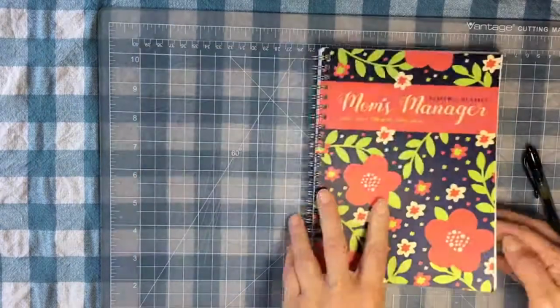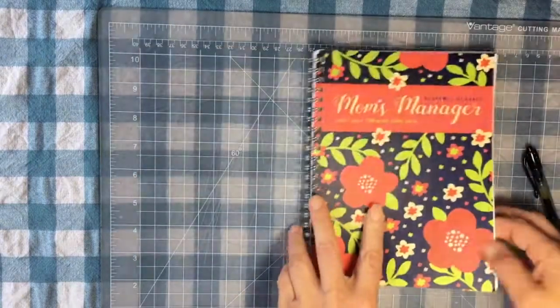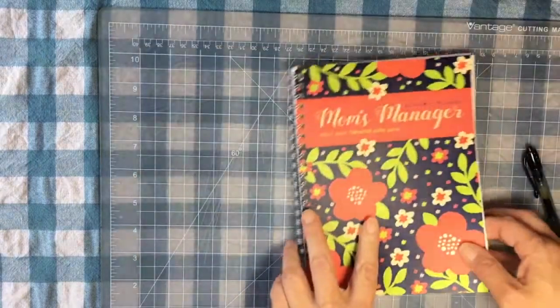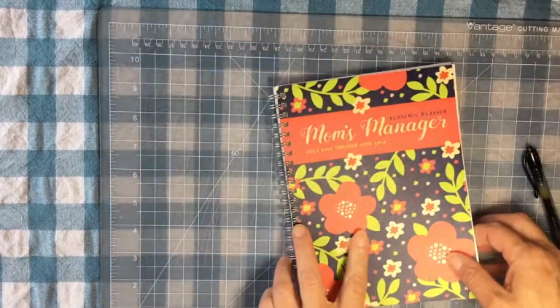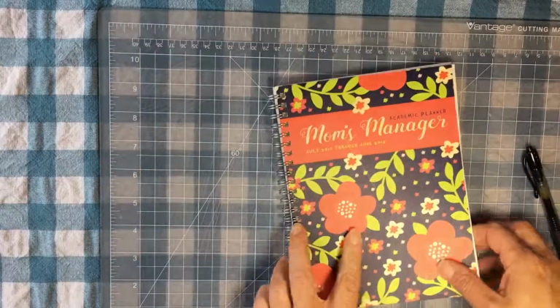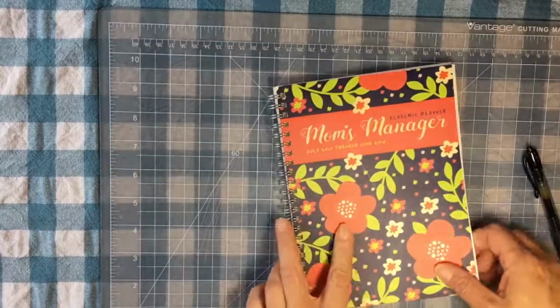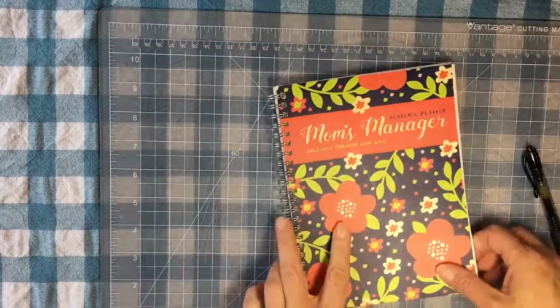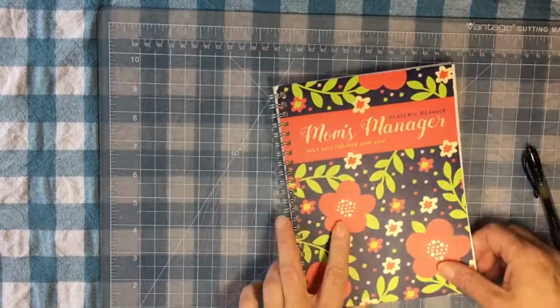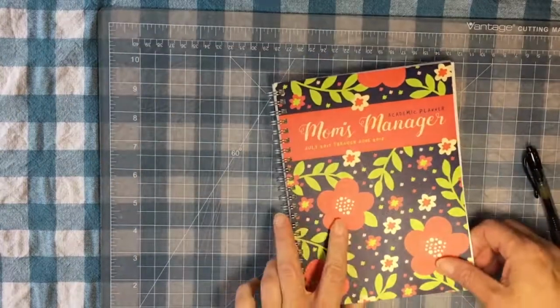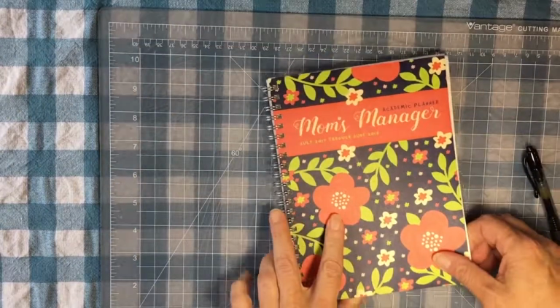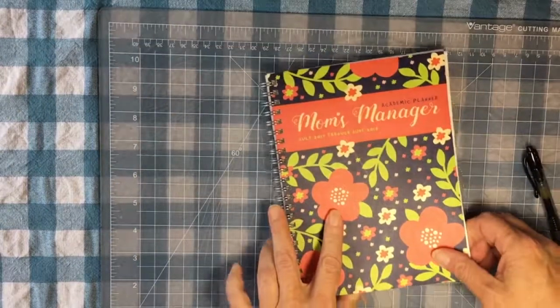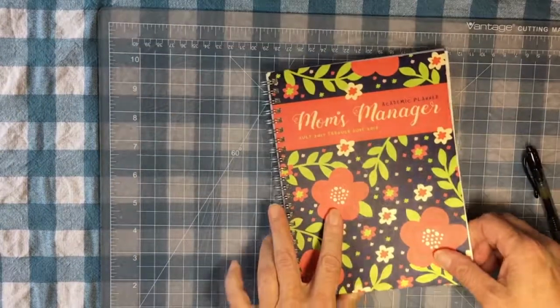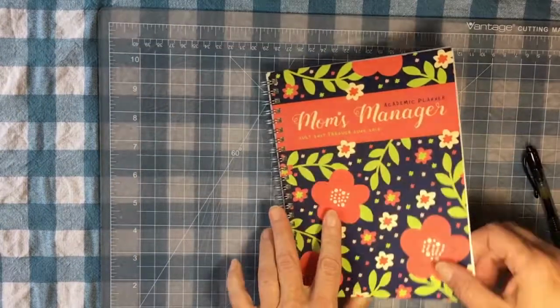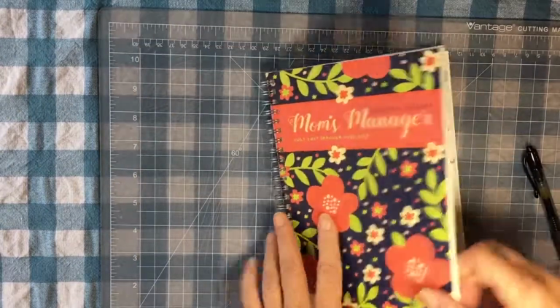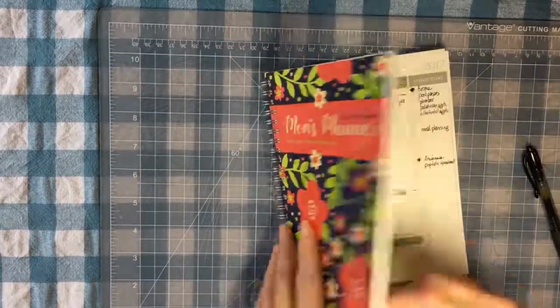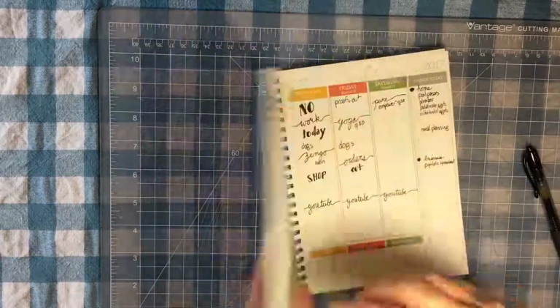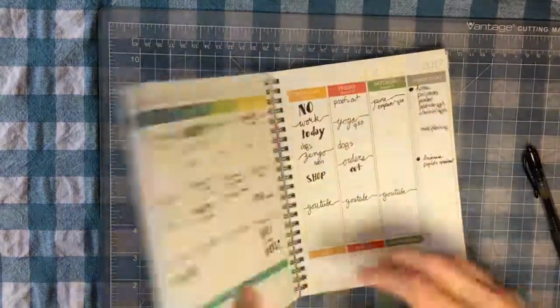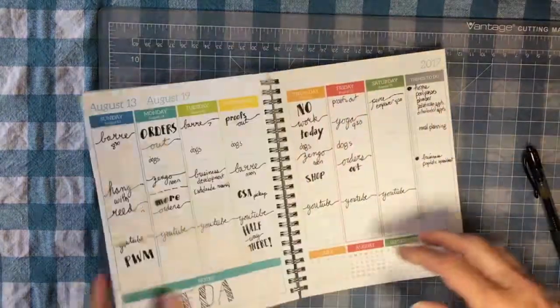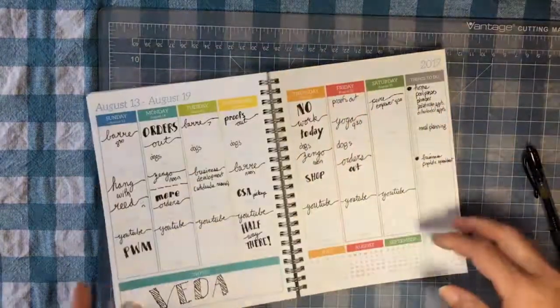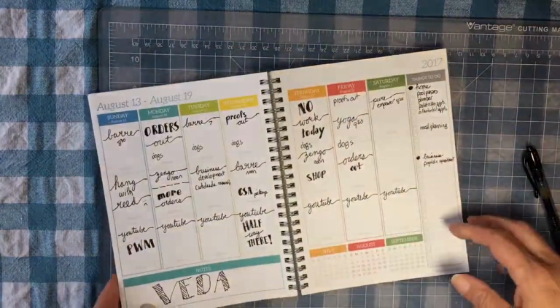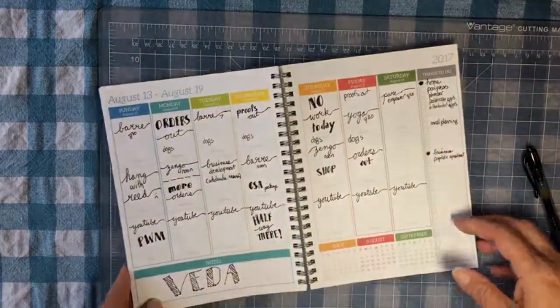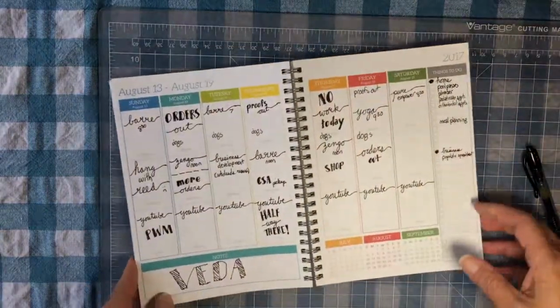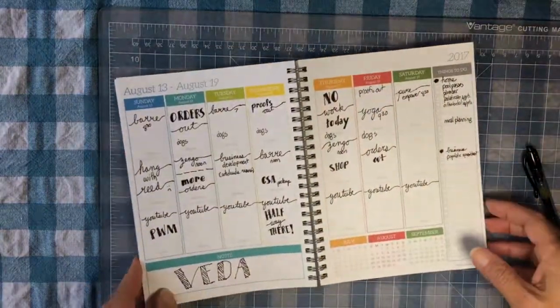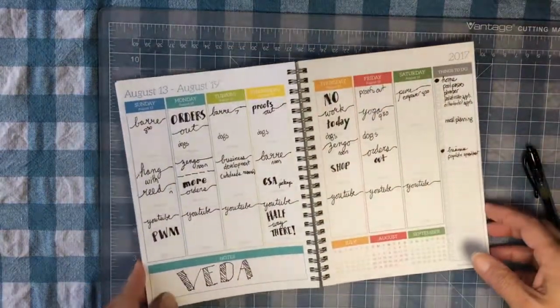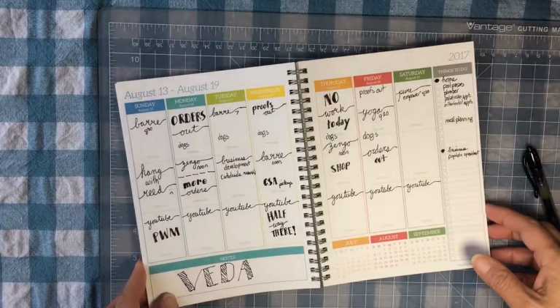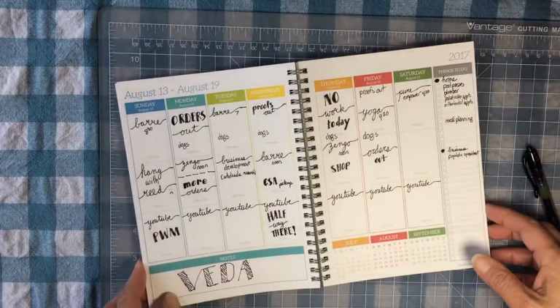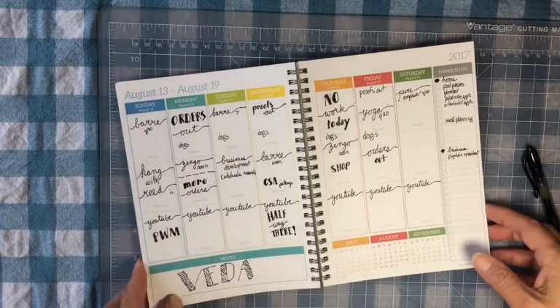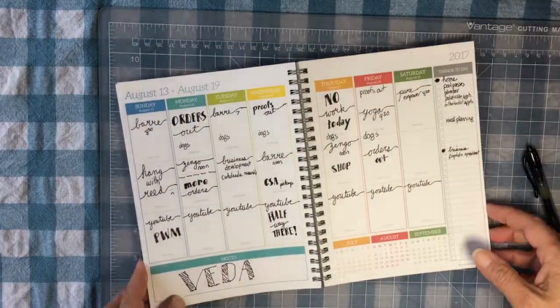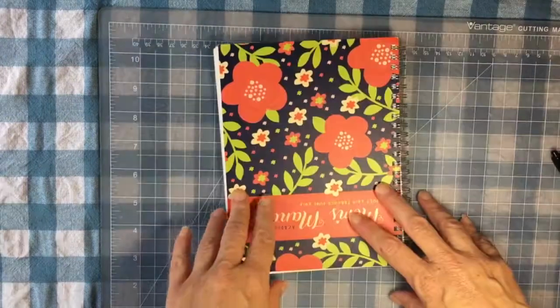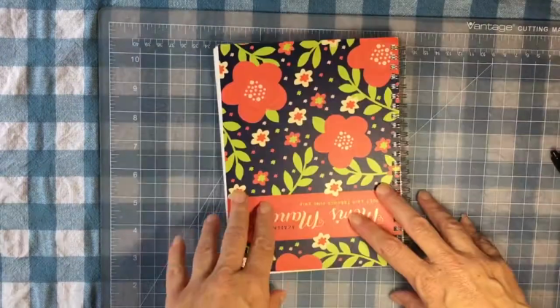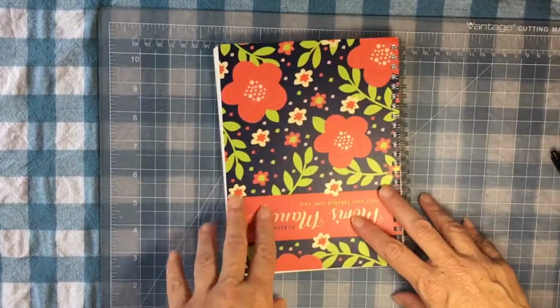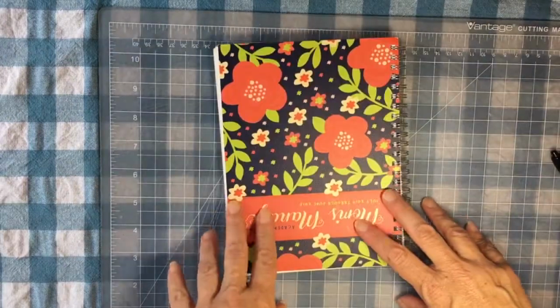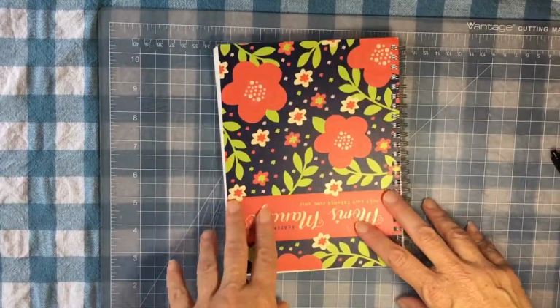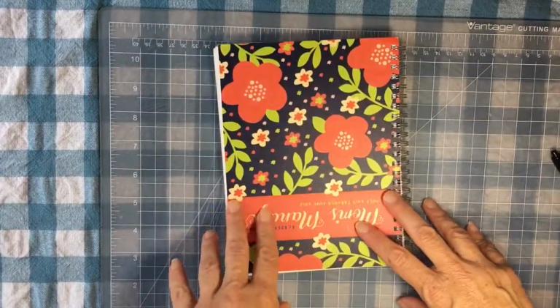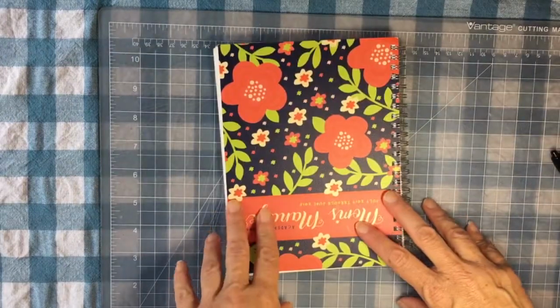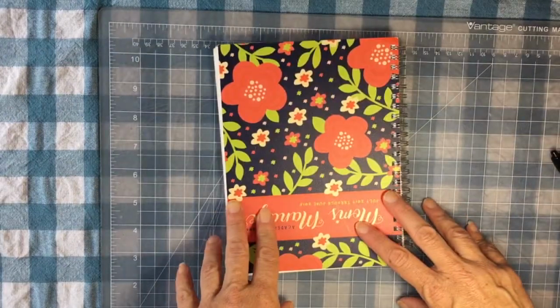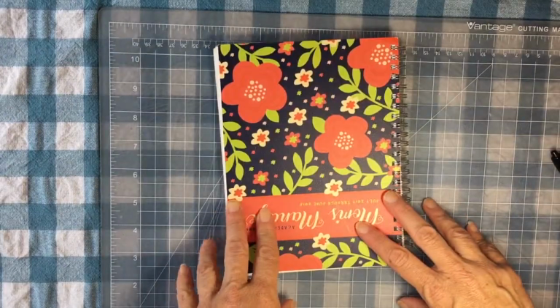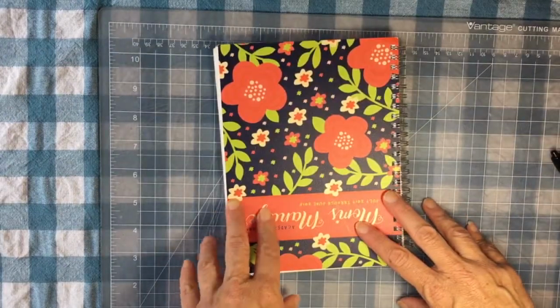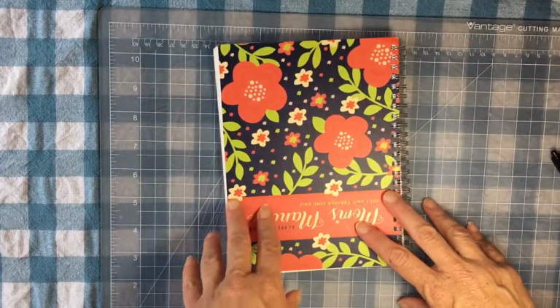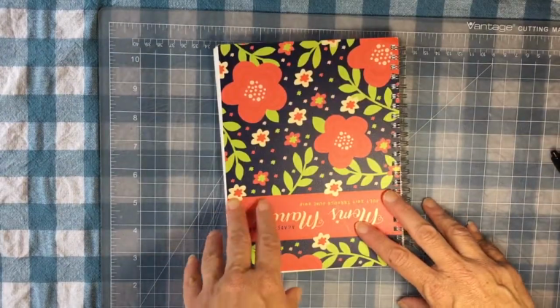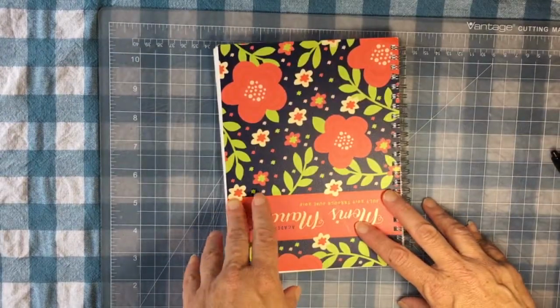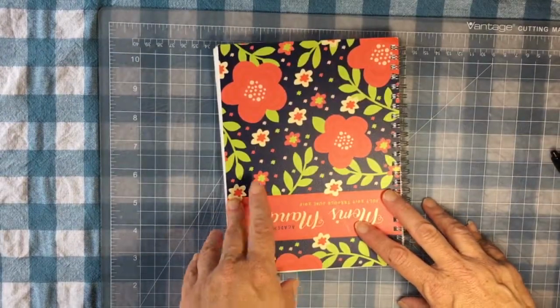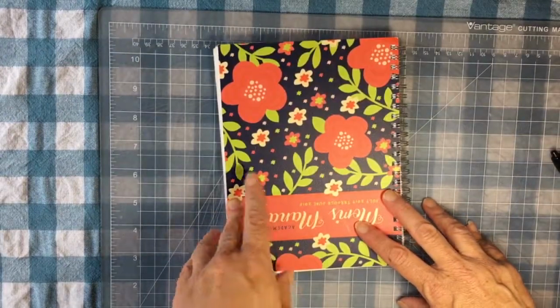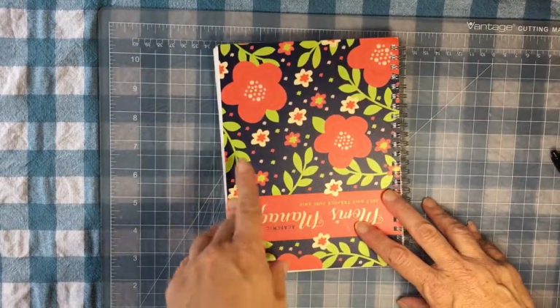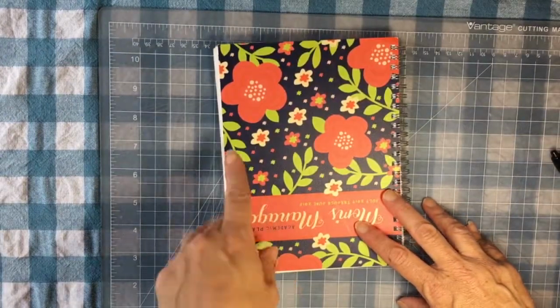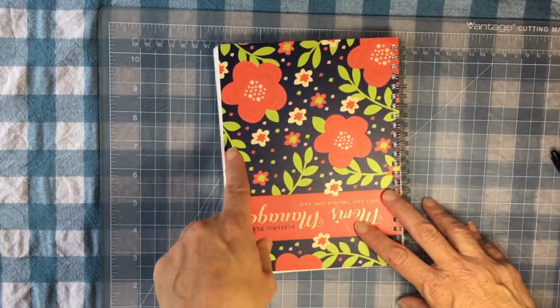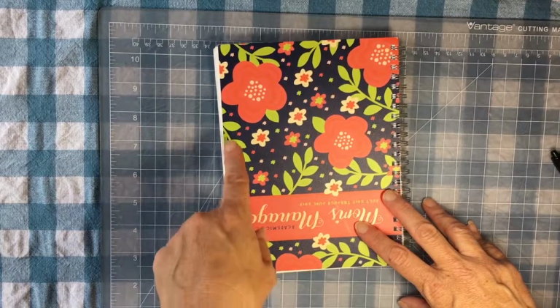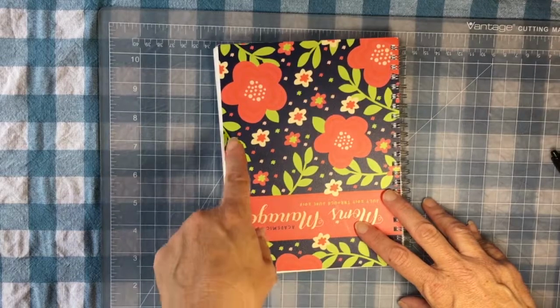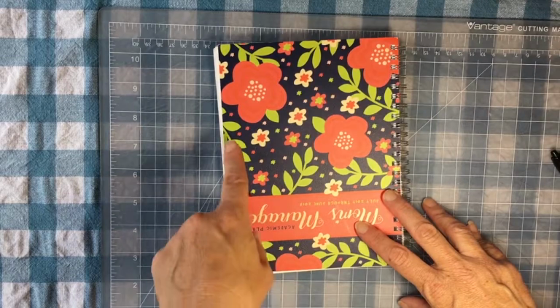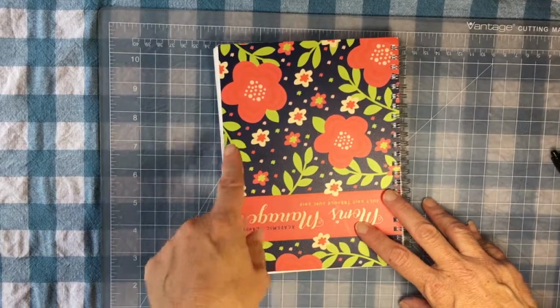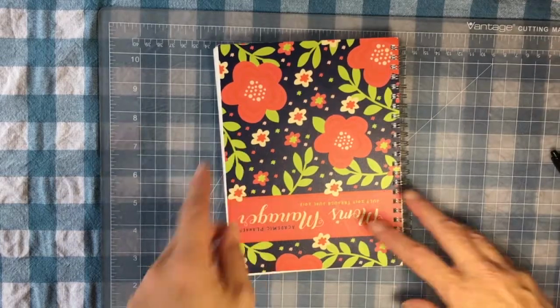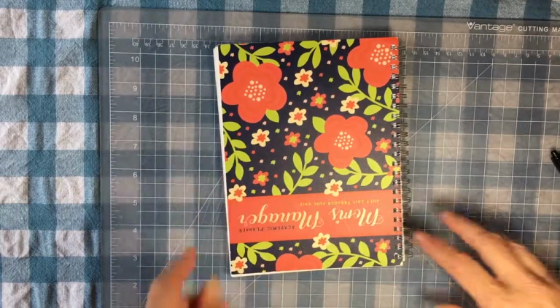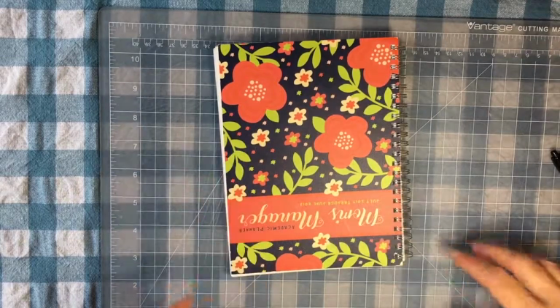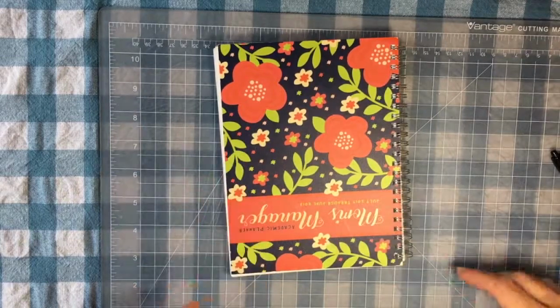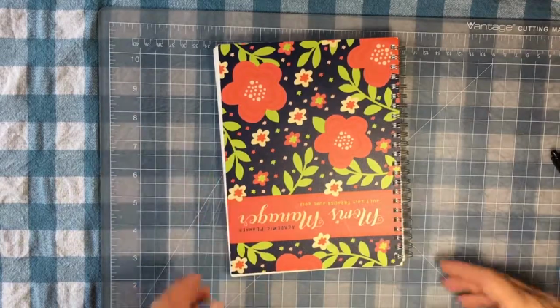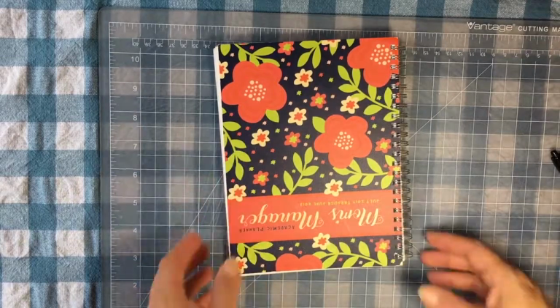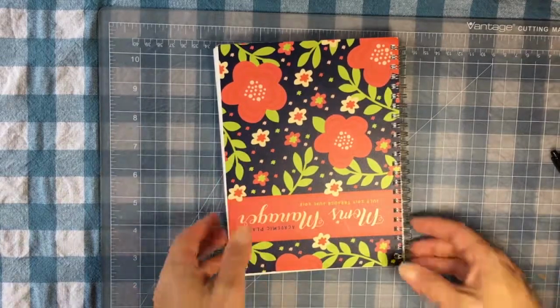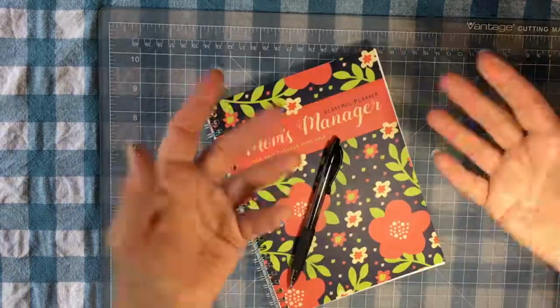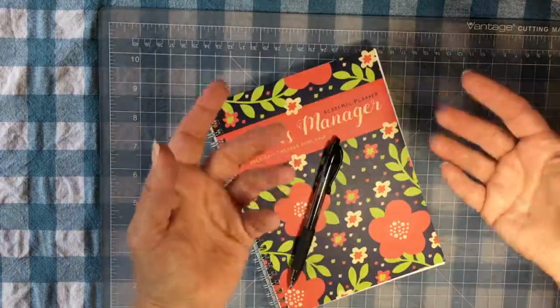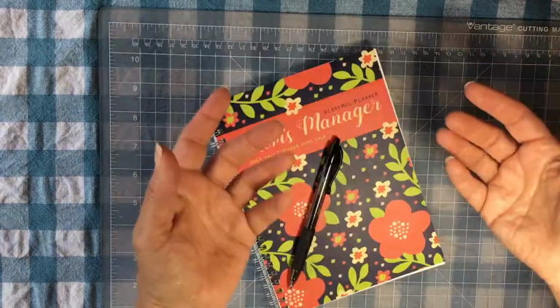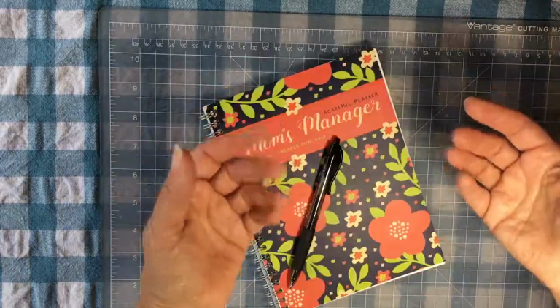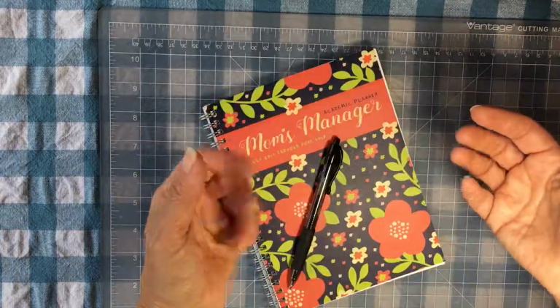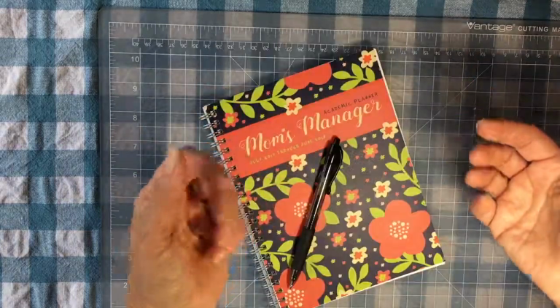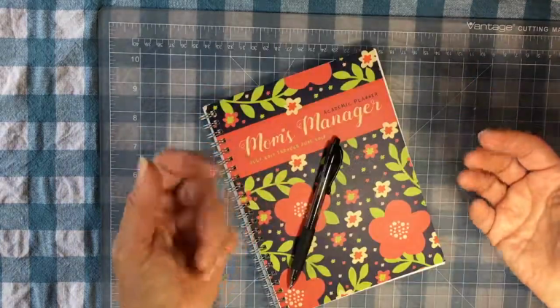I'd love to hear what you think about this planner in the comments. If you enjoyed this video, click subscribe below. See you tomorrow.